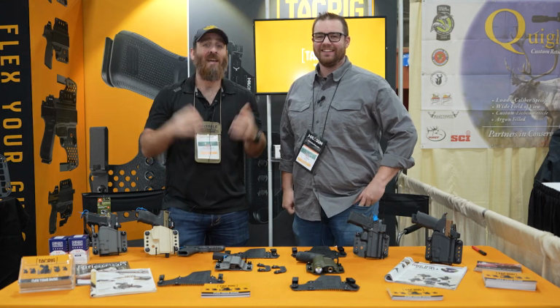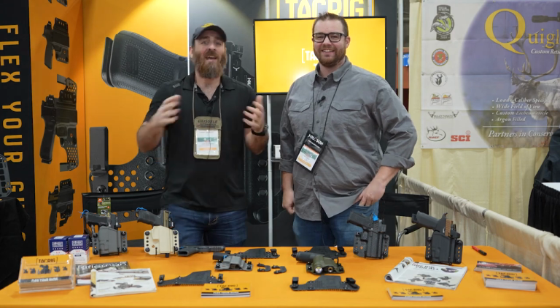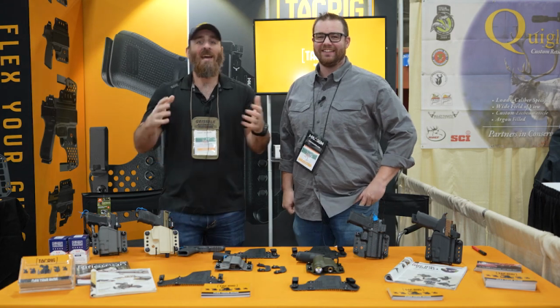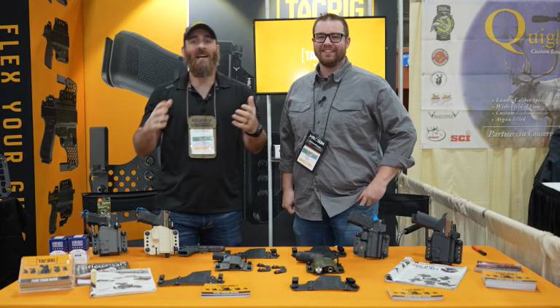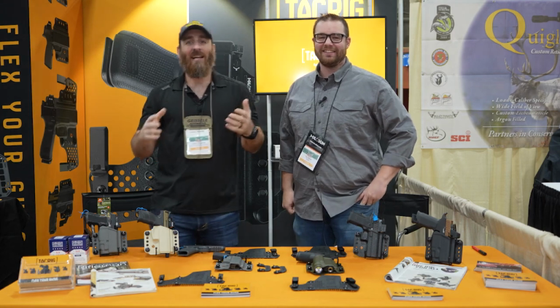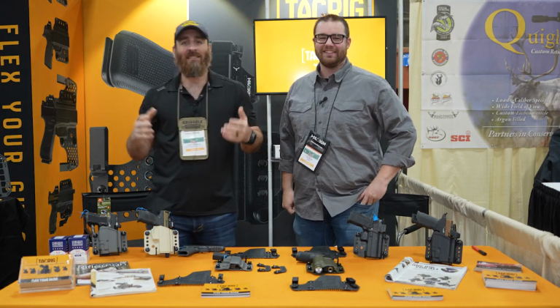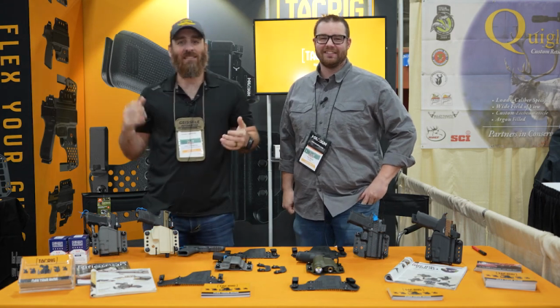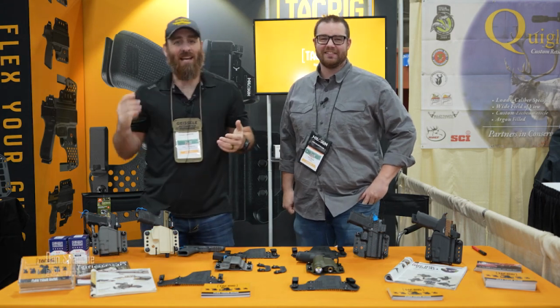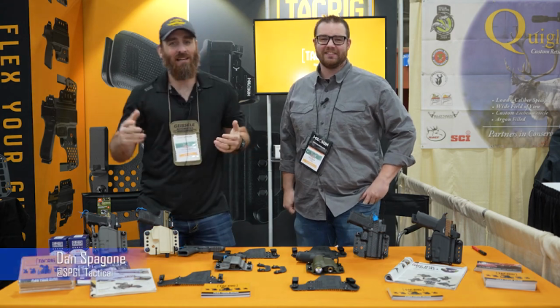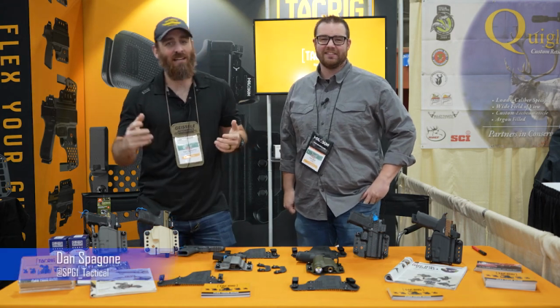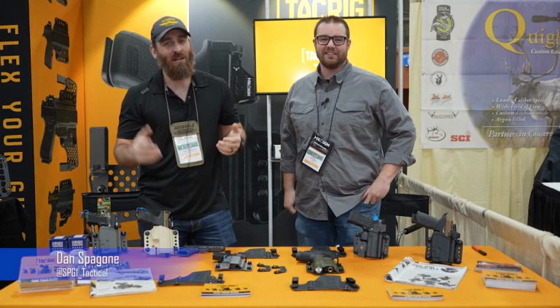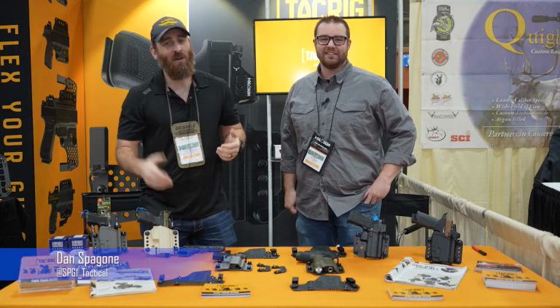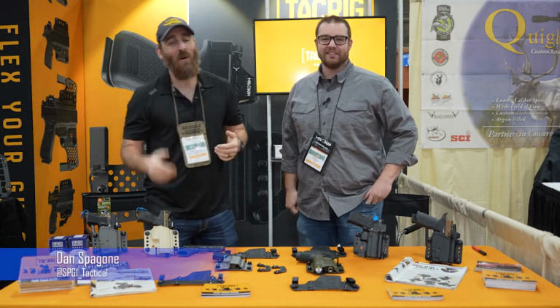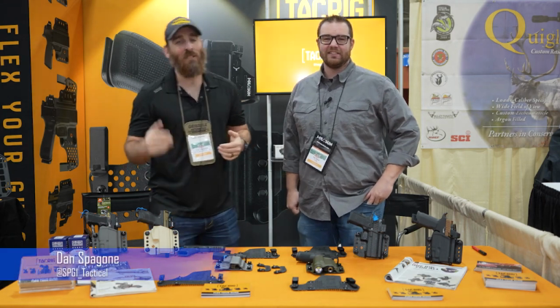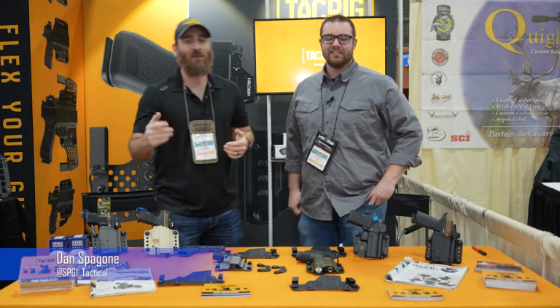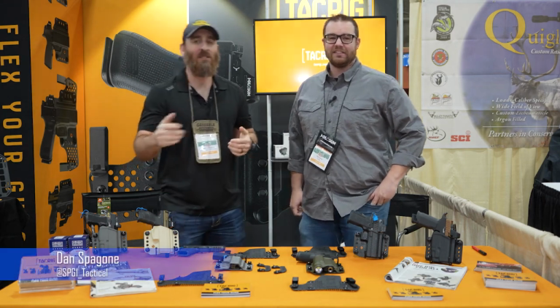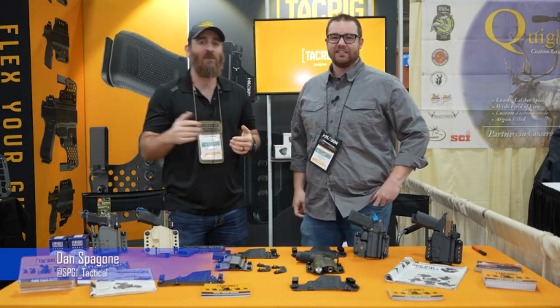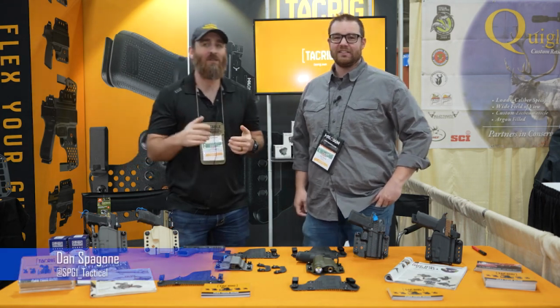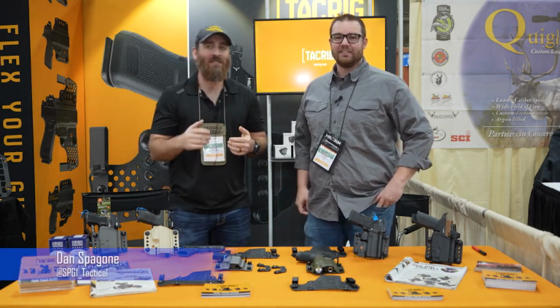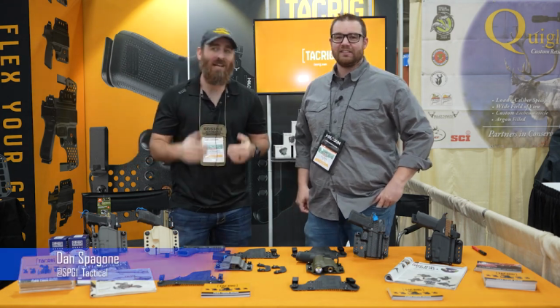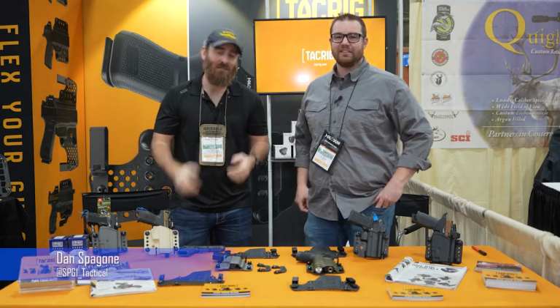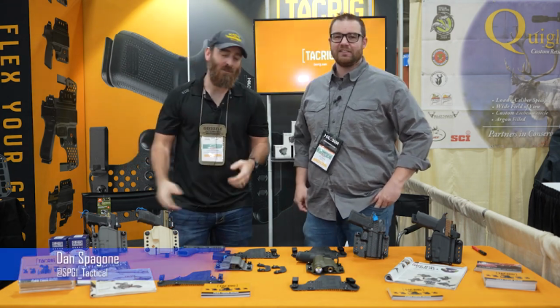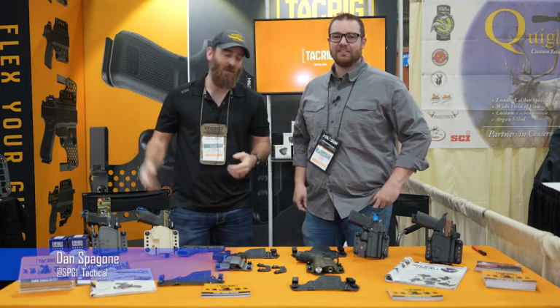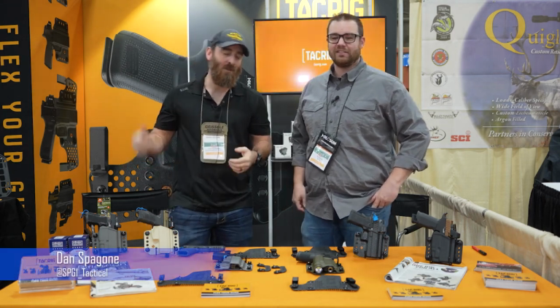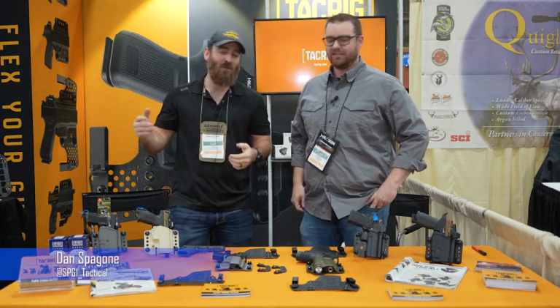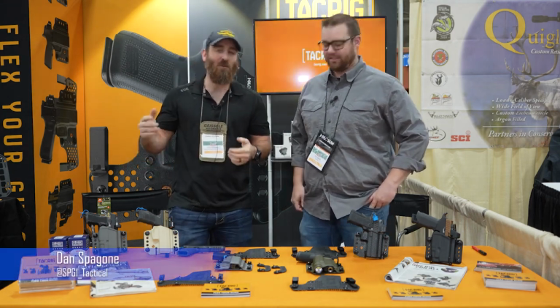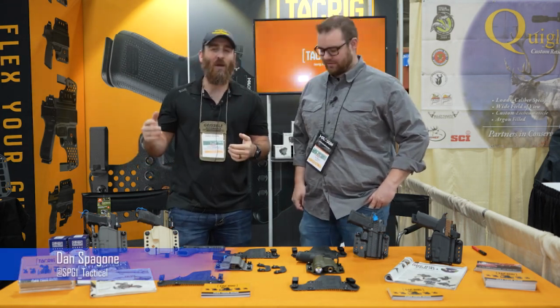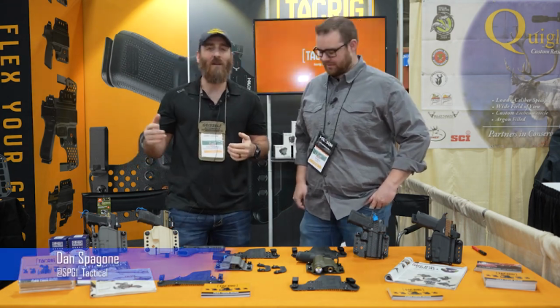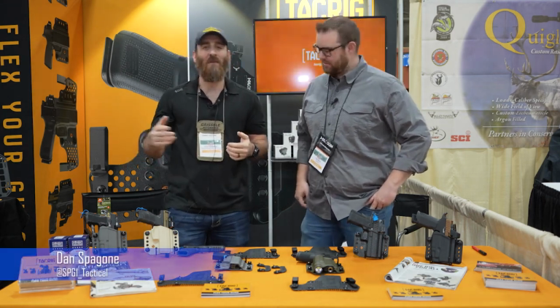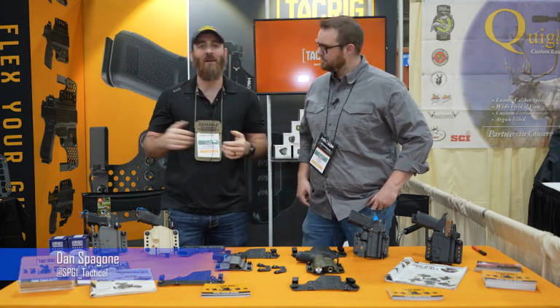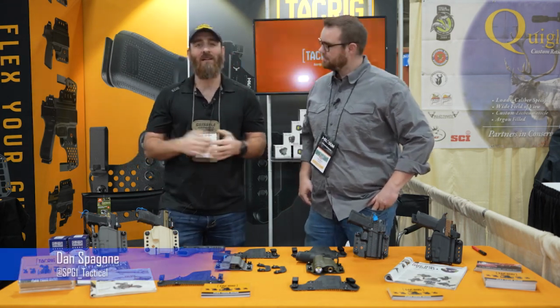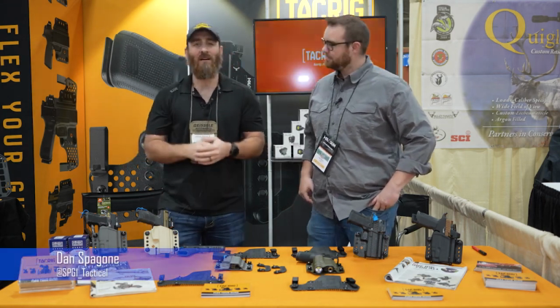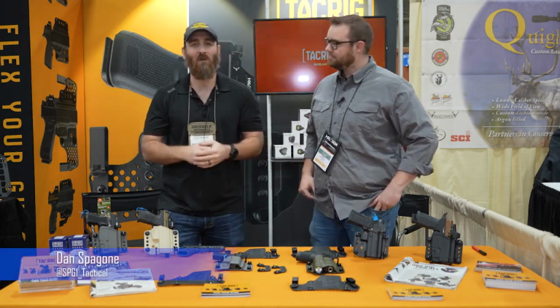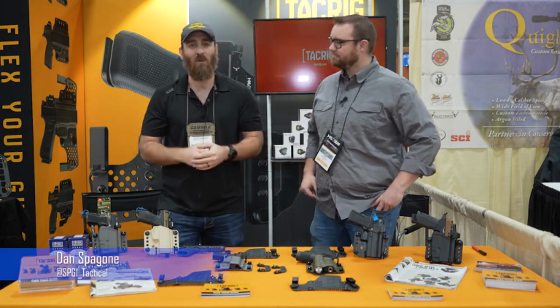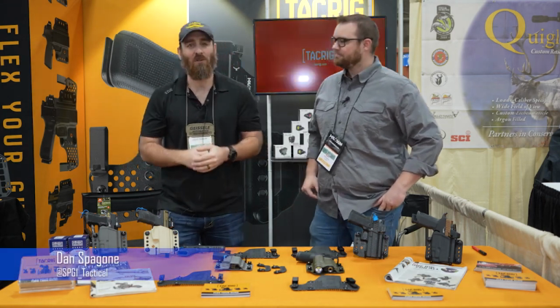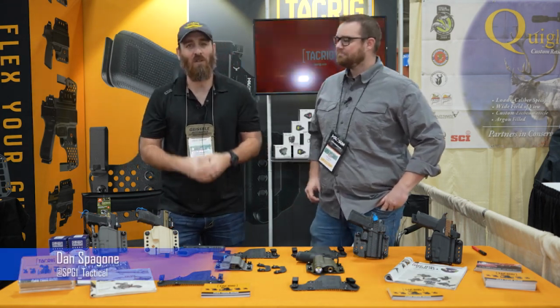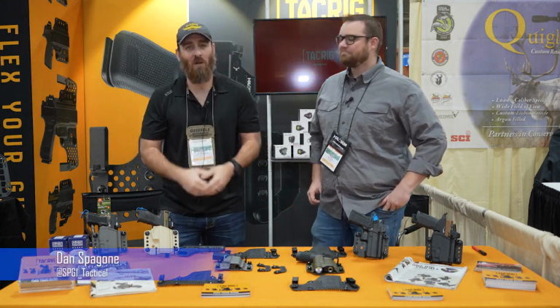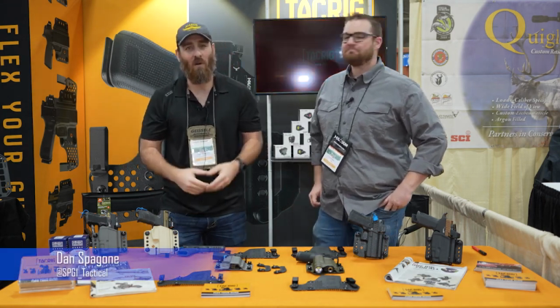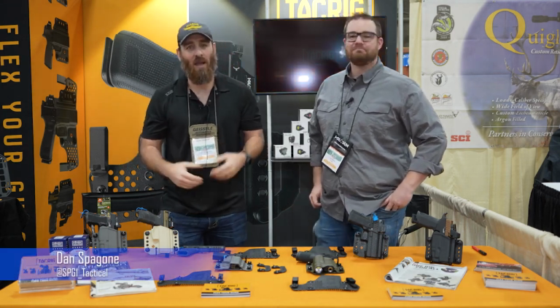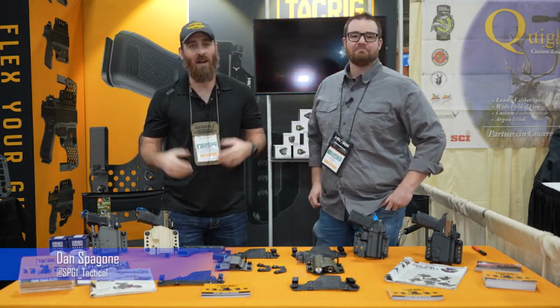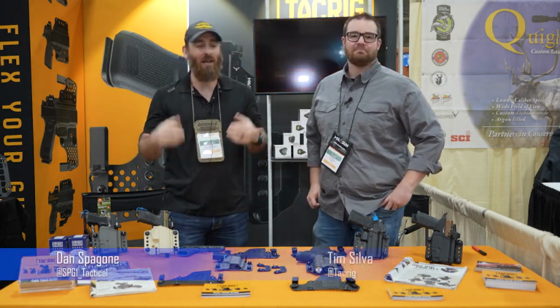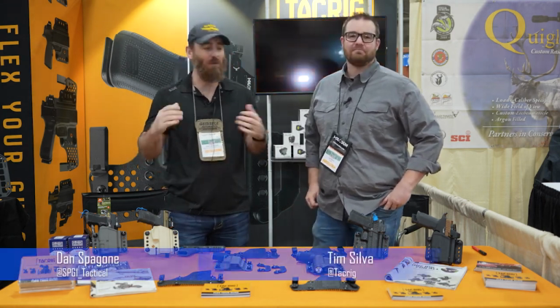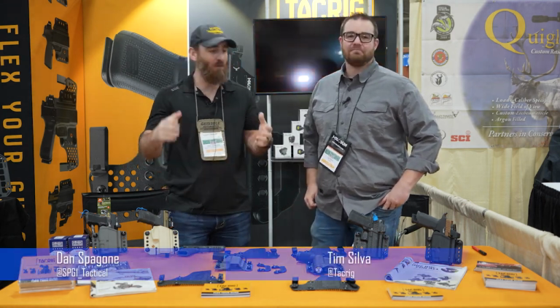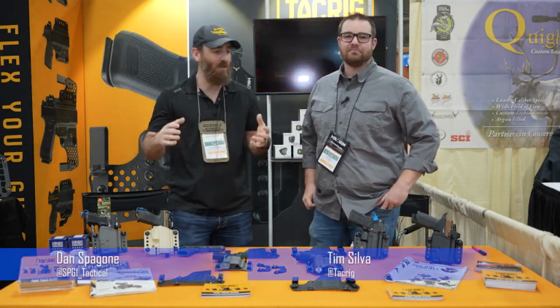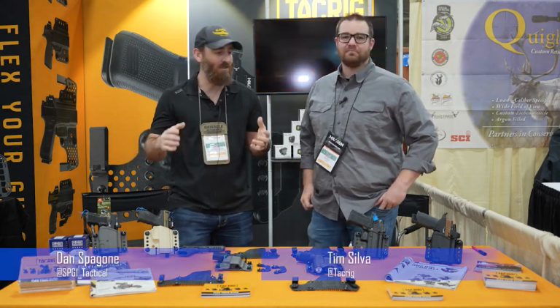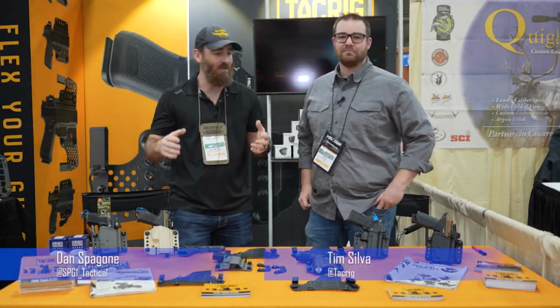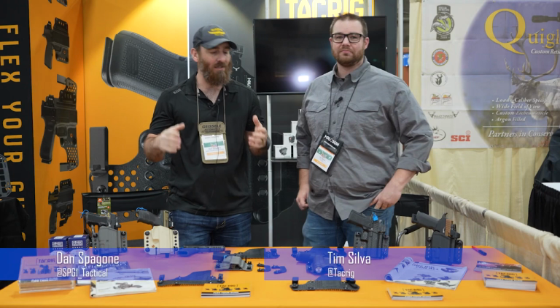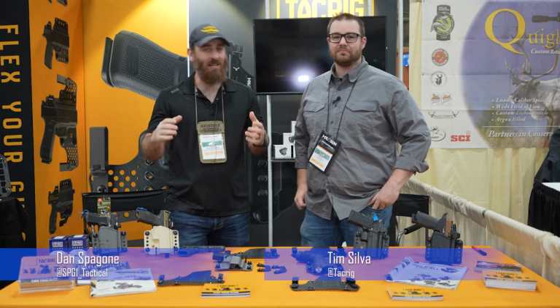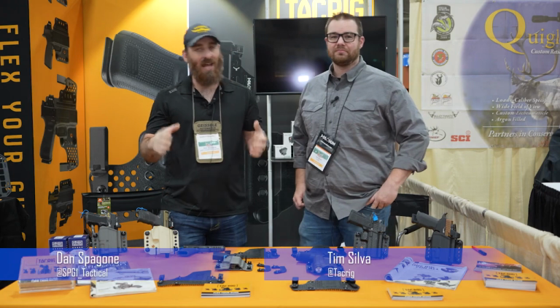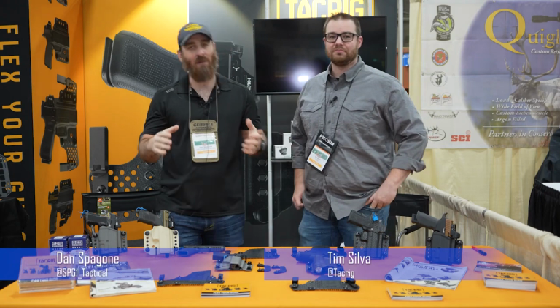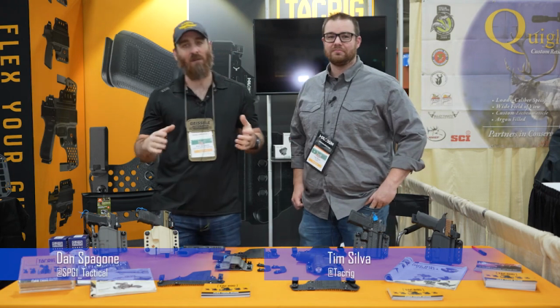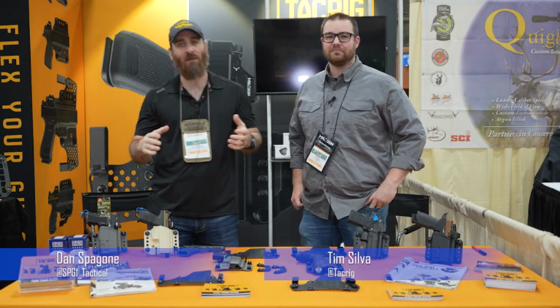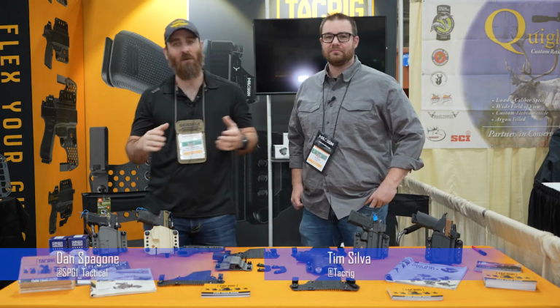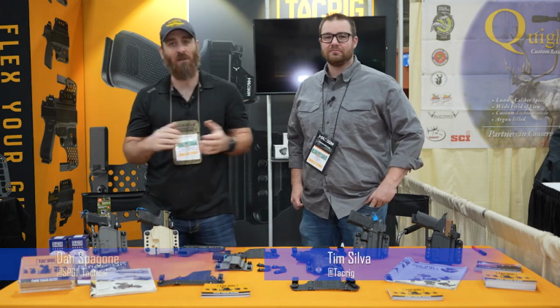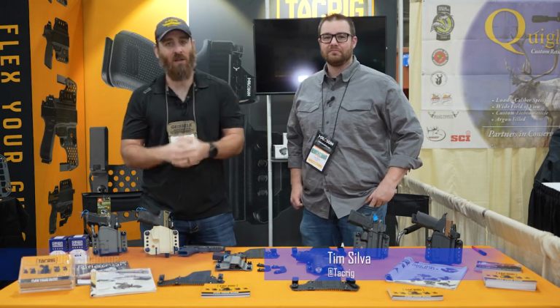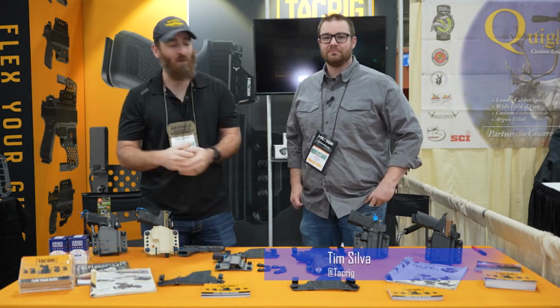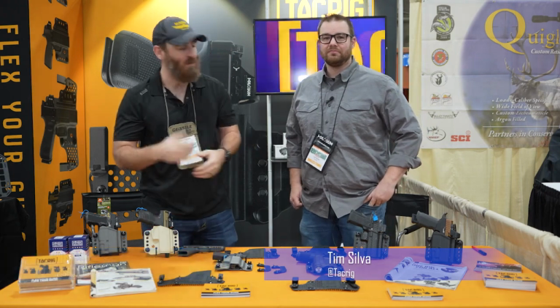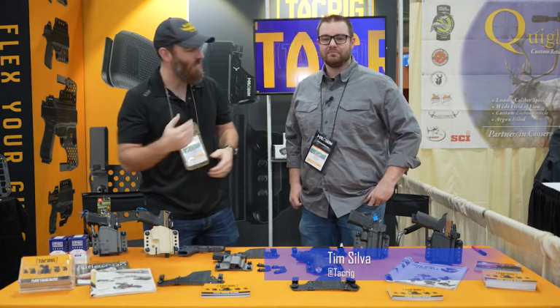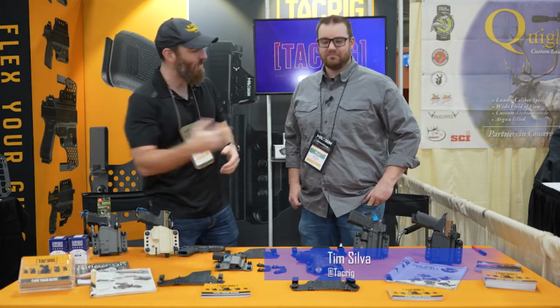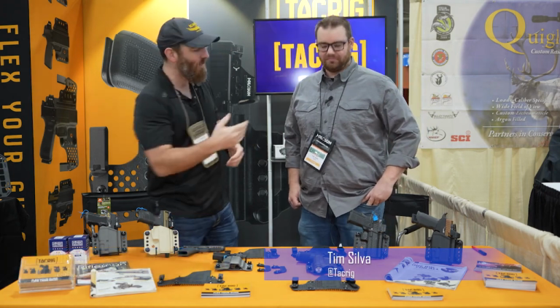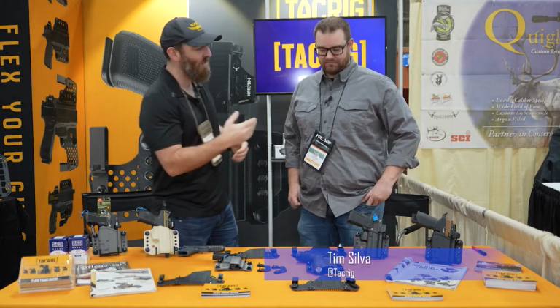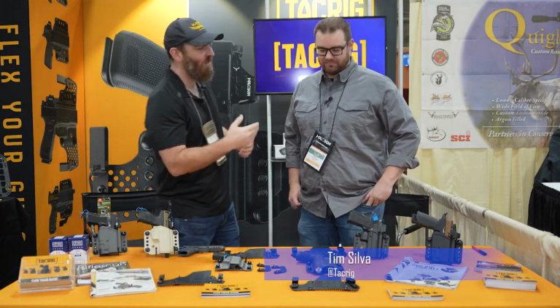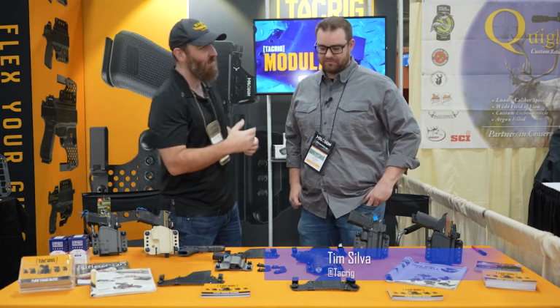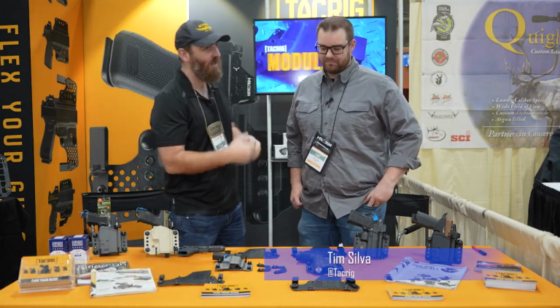Hey guys, Dan here, SPG1 Tactical. I'm here at the Great American Outdoor Show and I got to run into the TacRig booth here with Tim Silva.